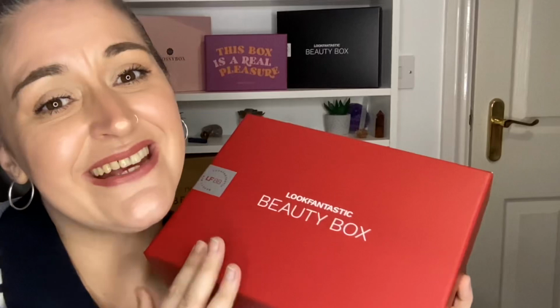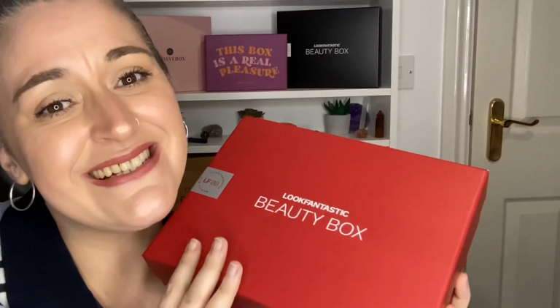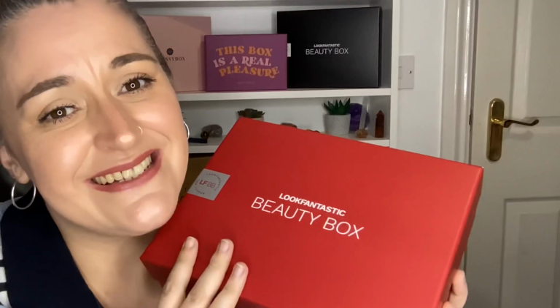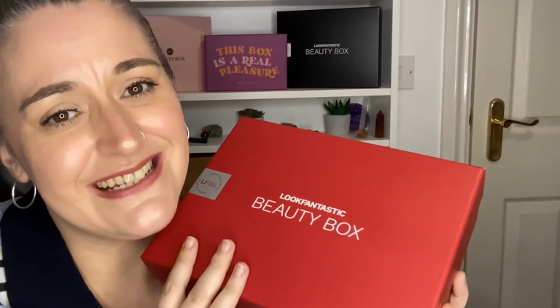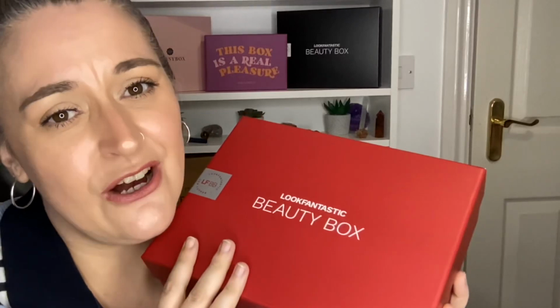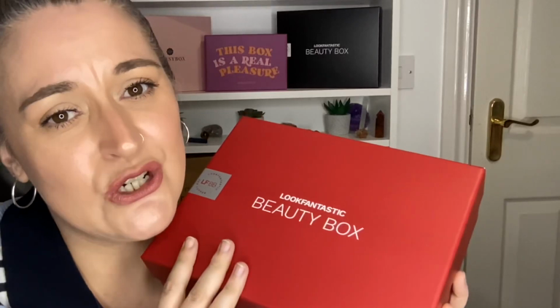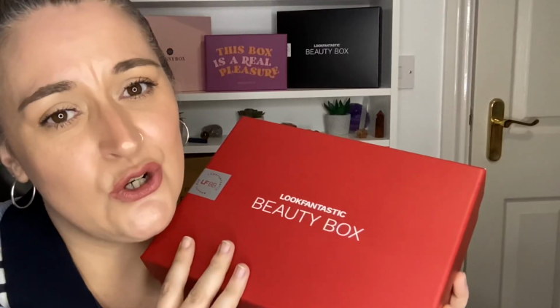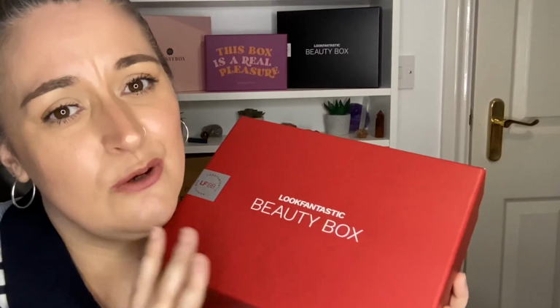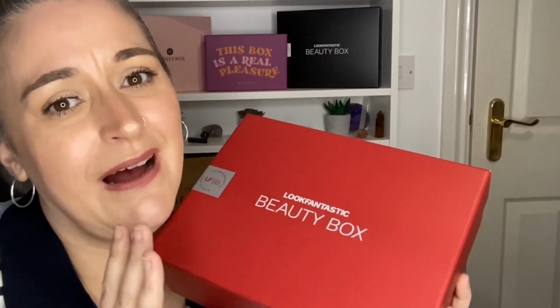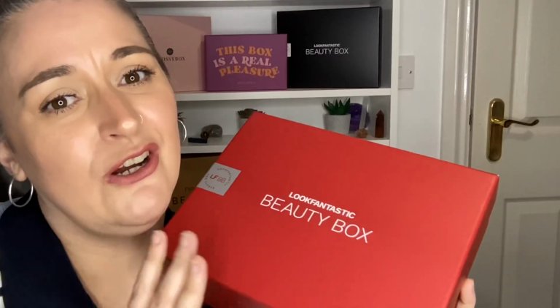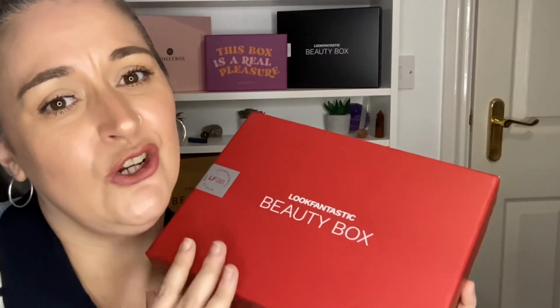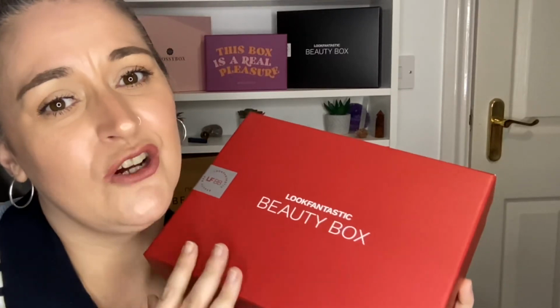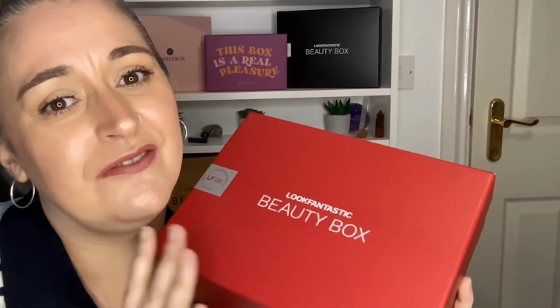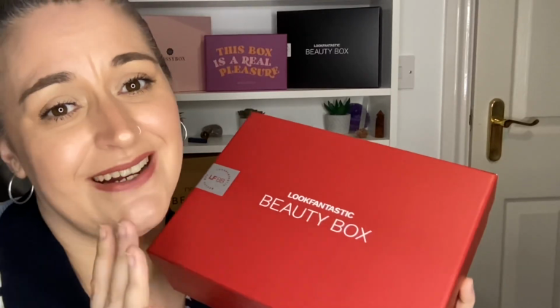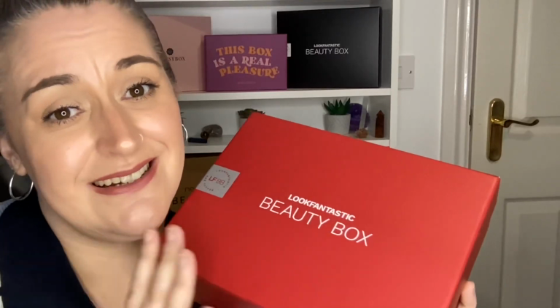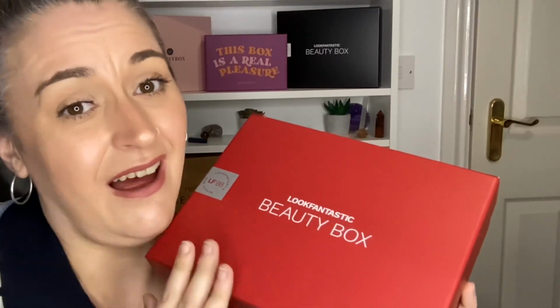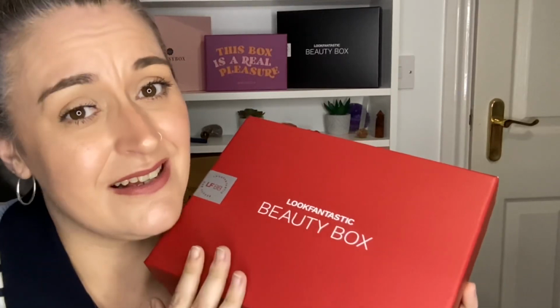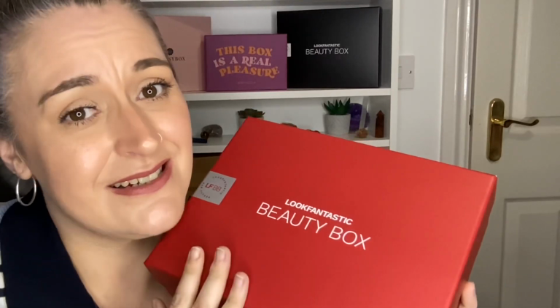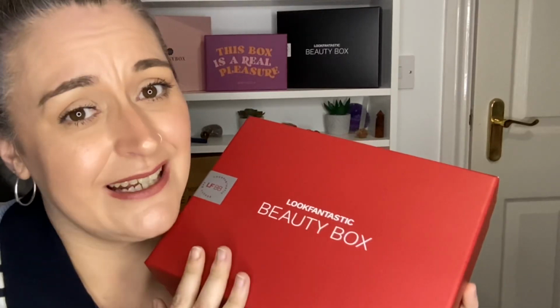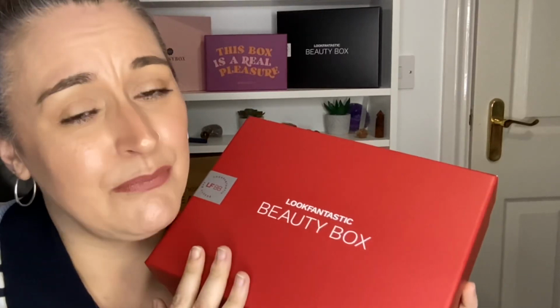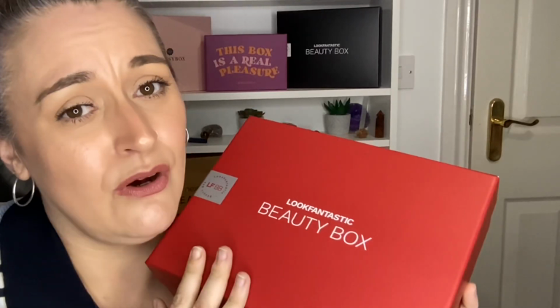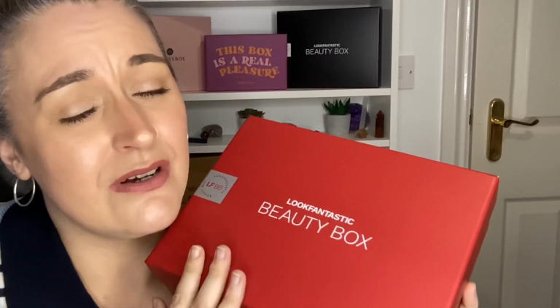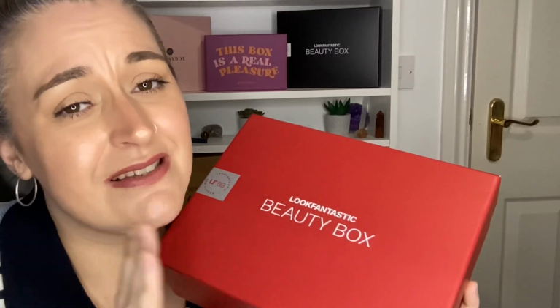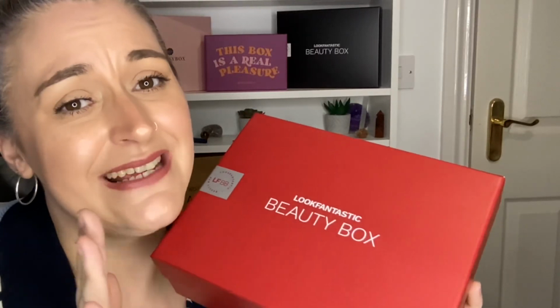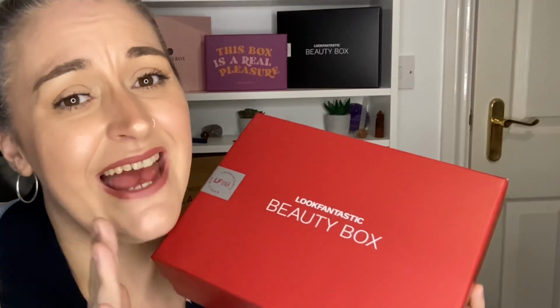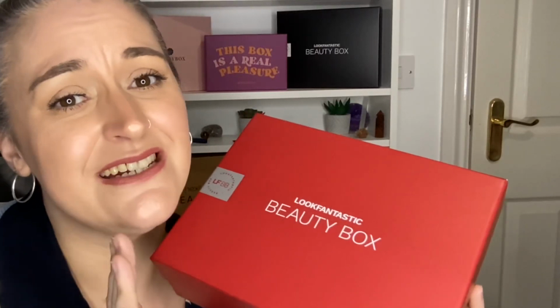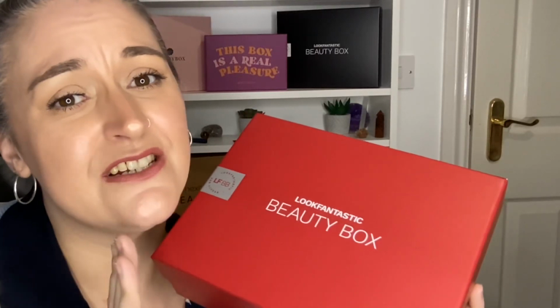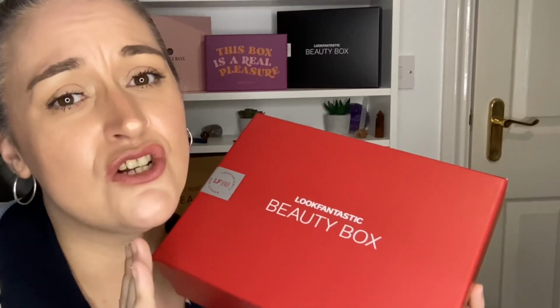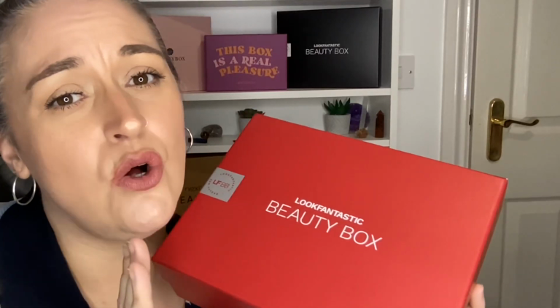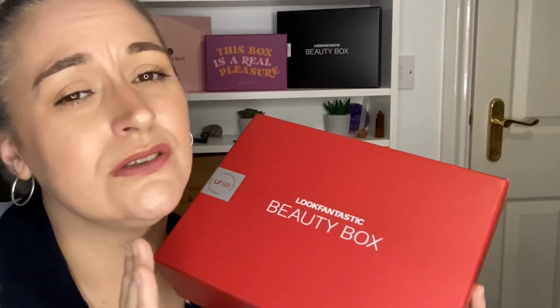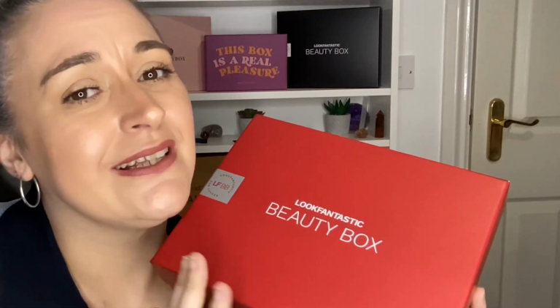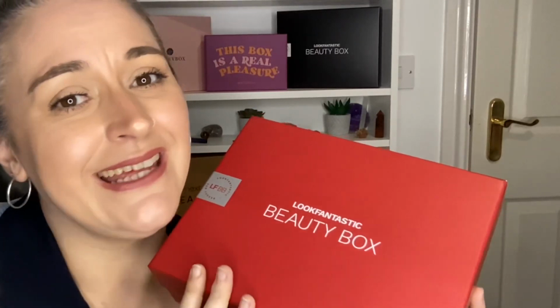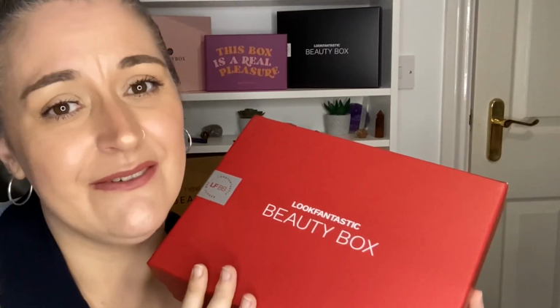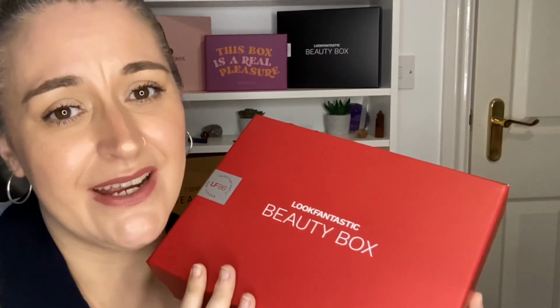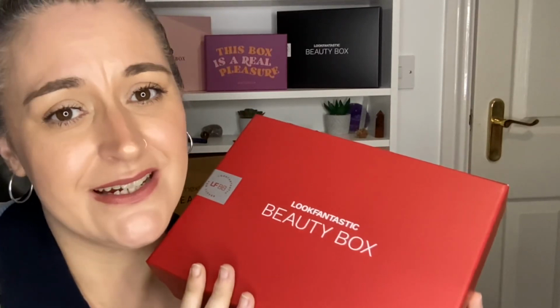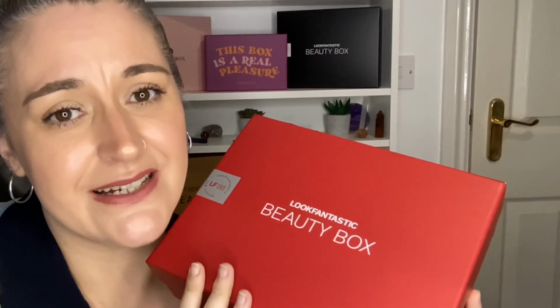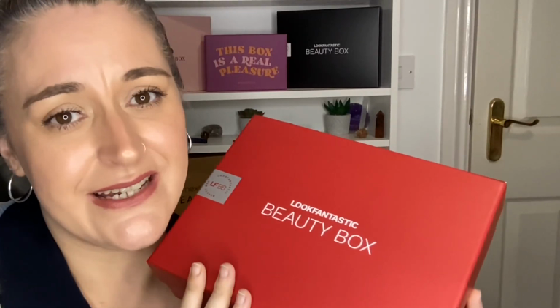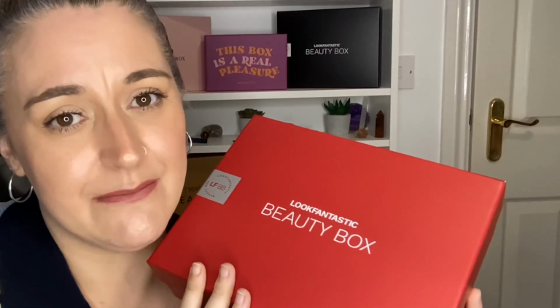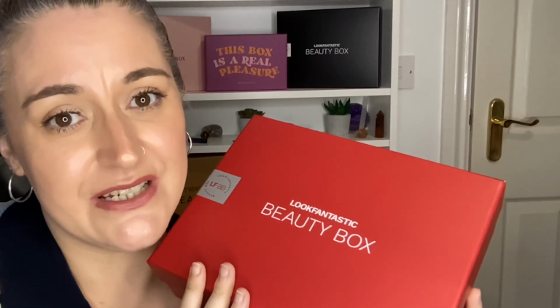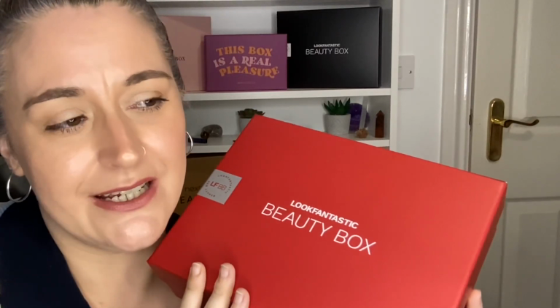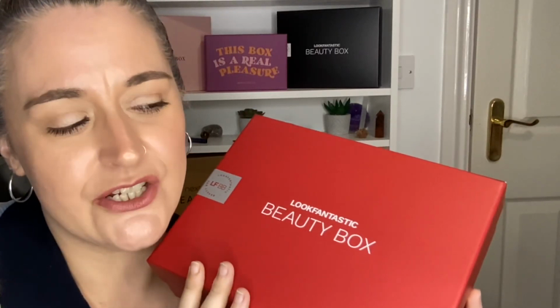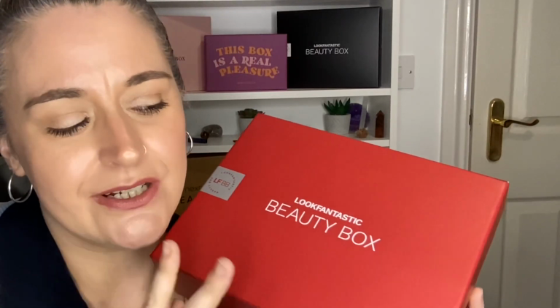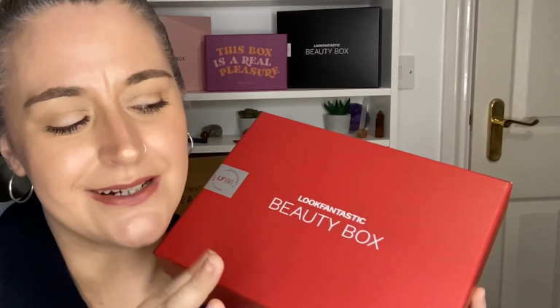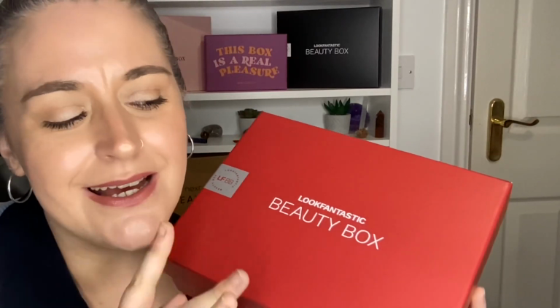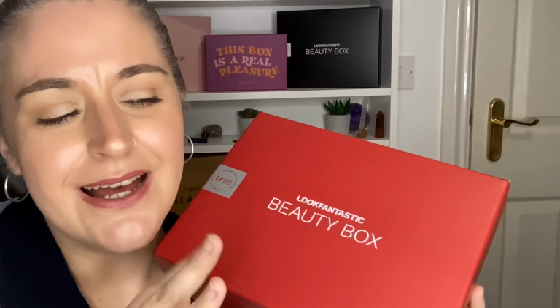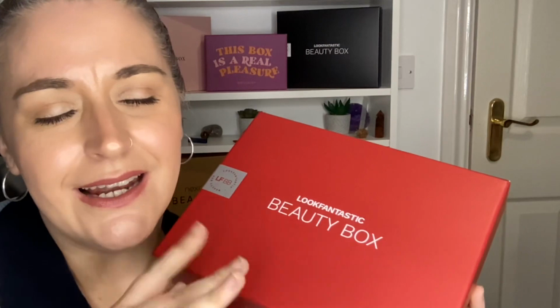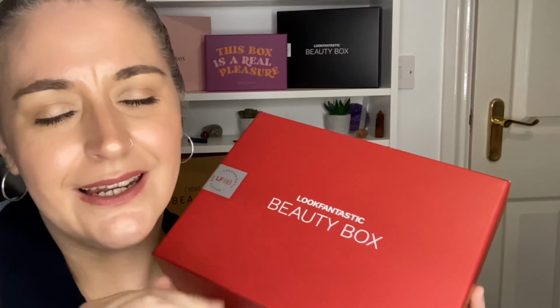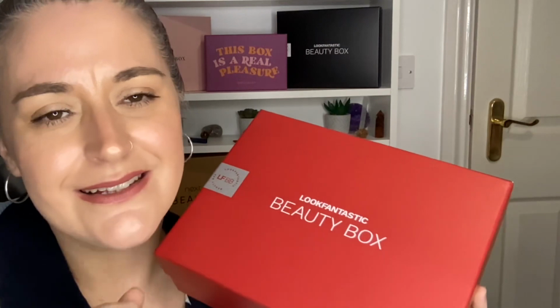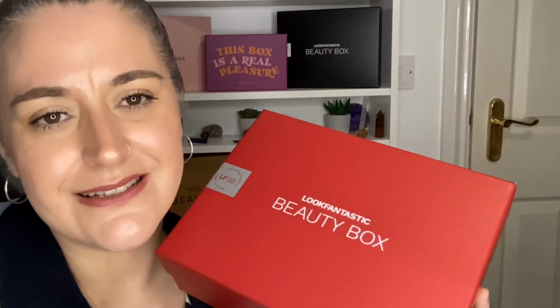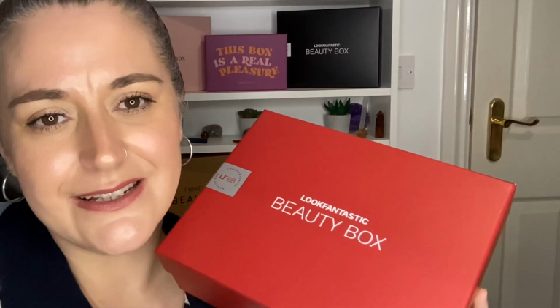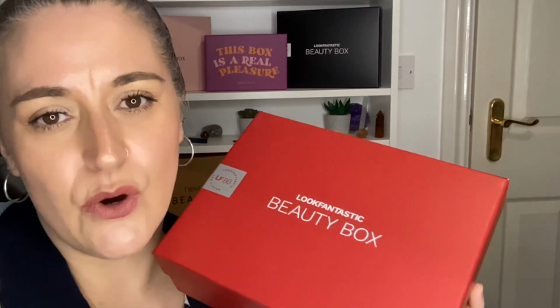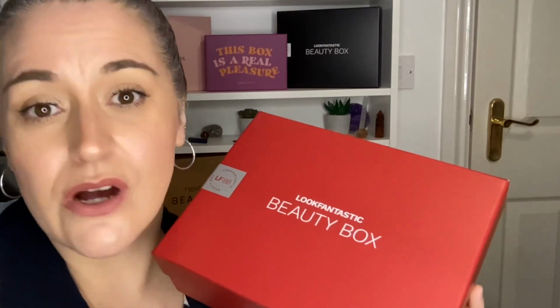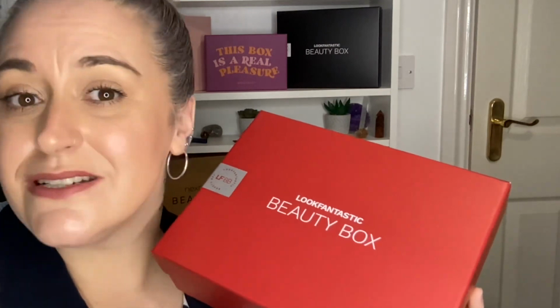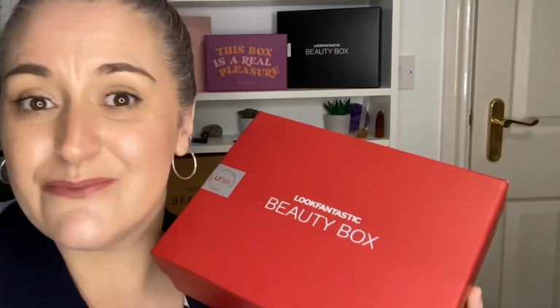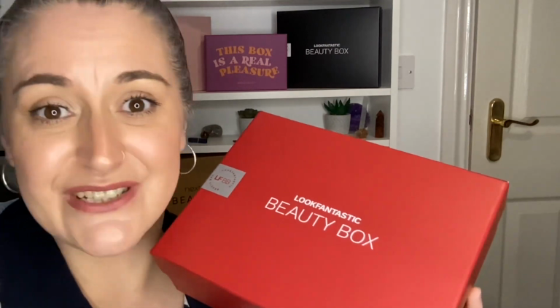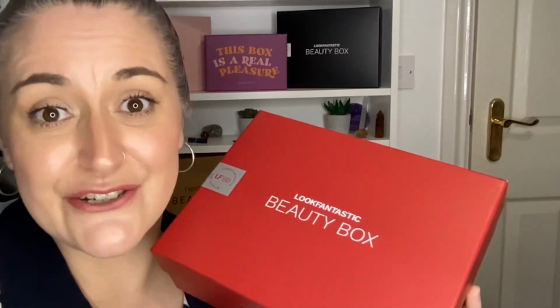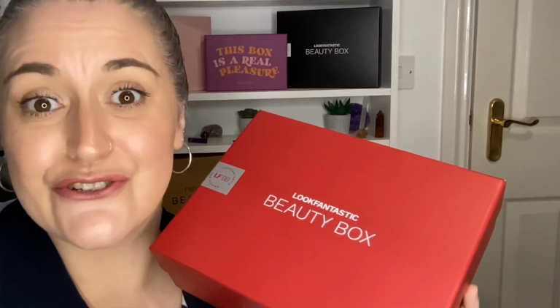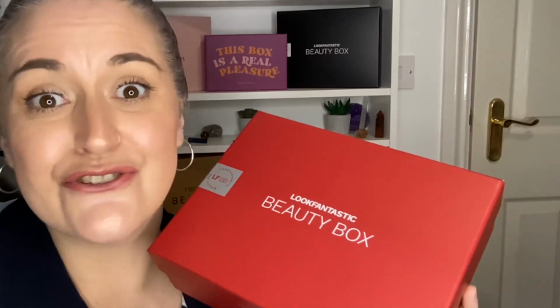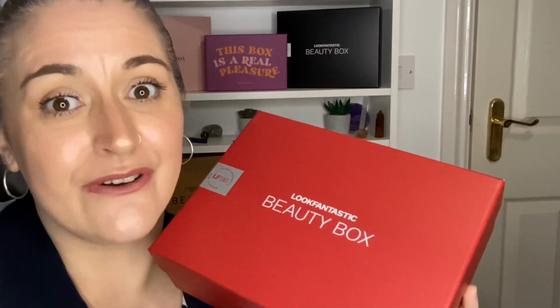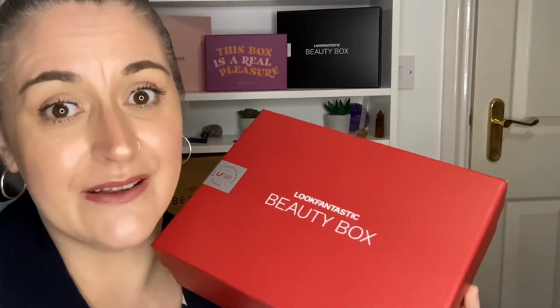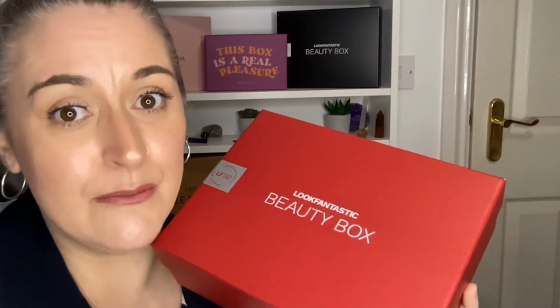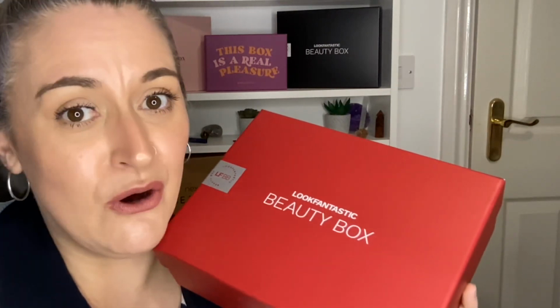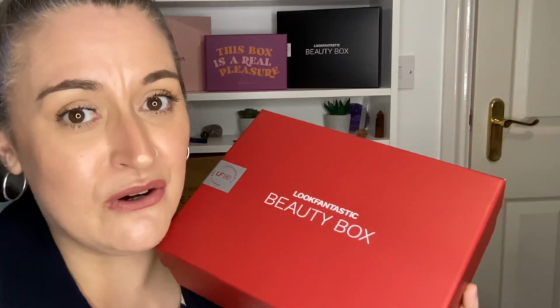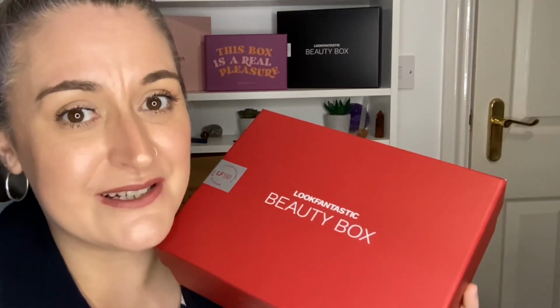This is the October Look Fantastic box. The edit is called 'Give In To Temptation' — let's see what temptations are in the box.